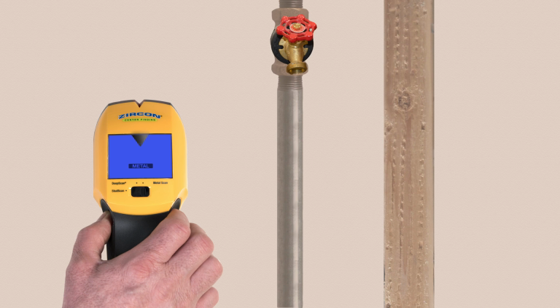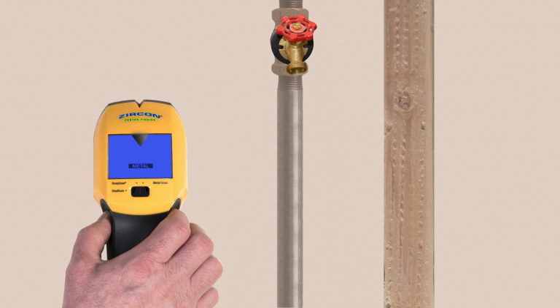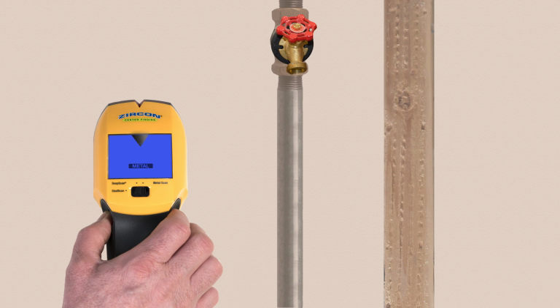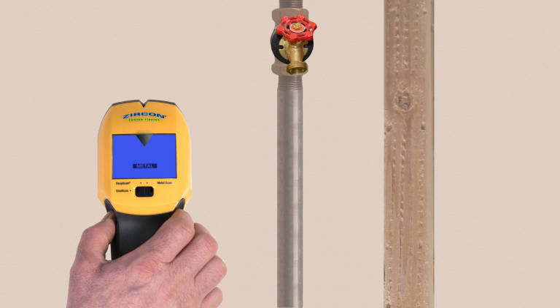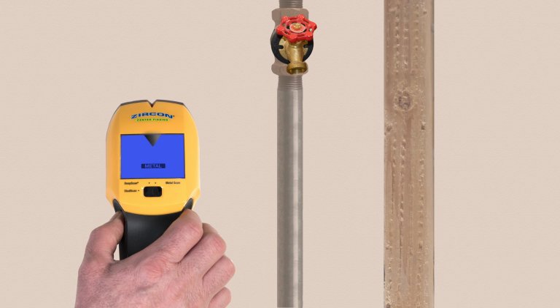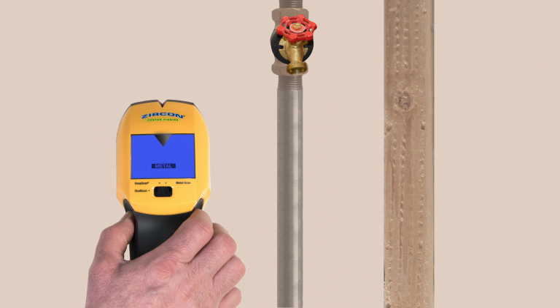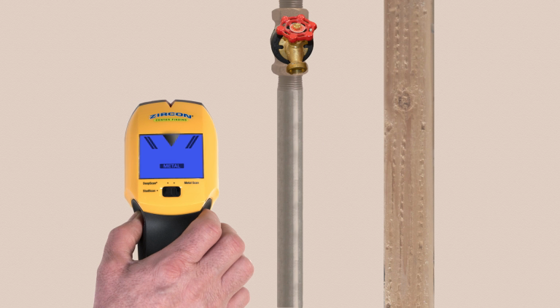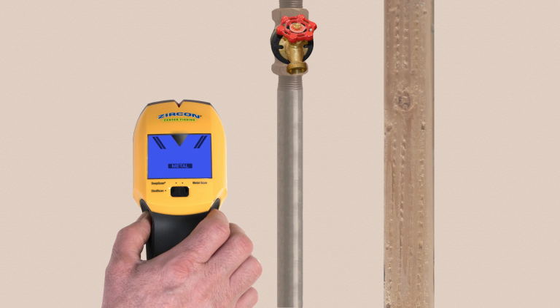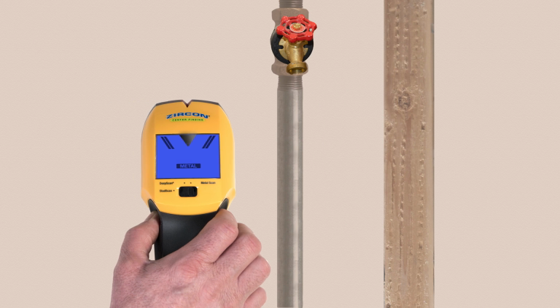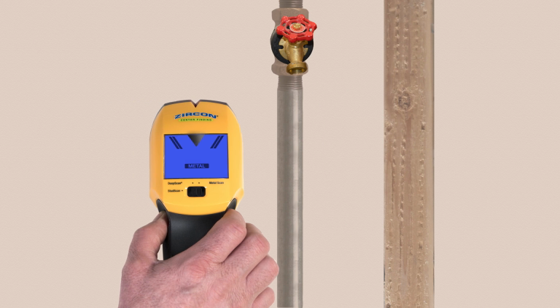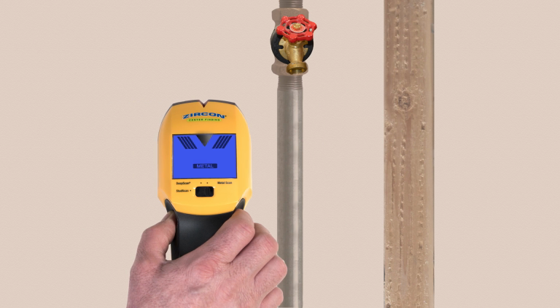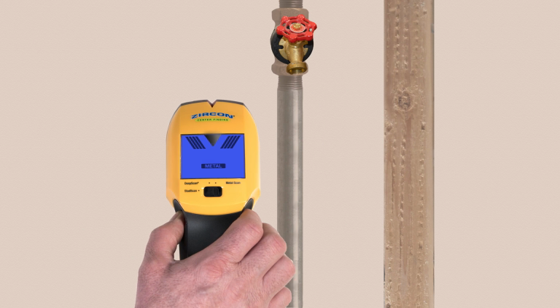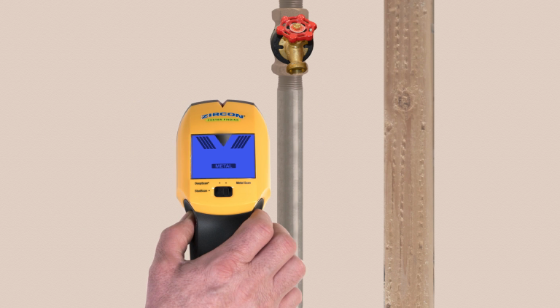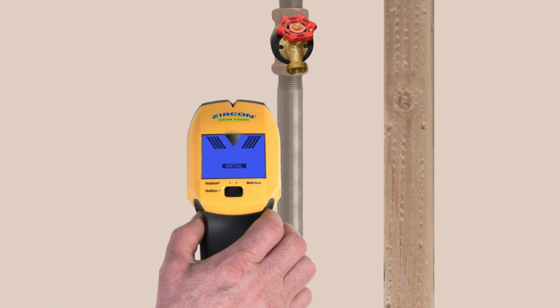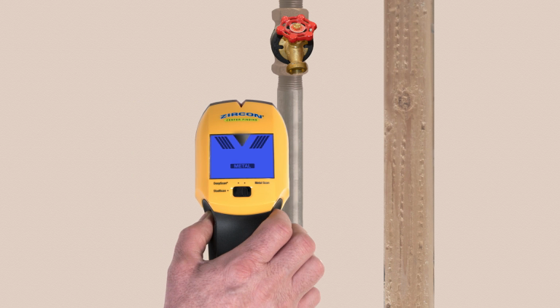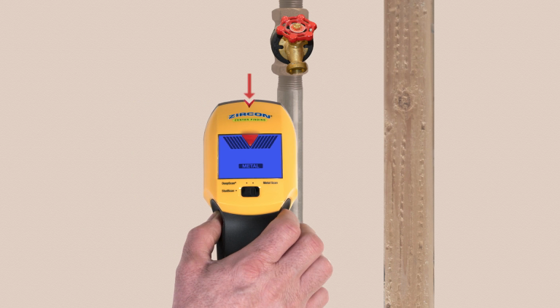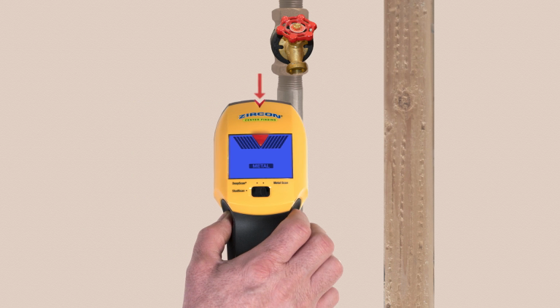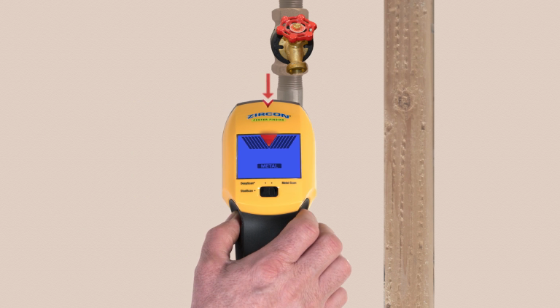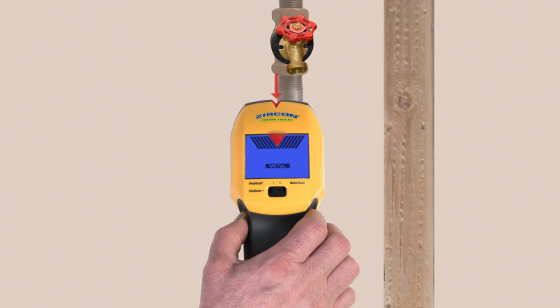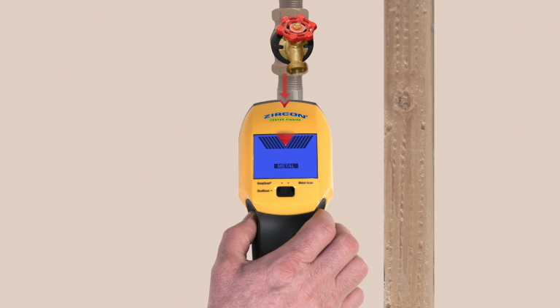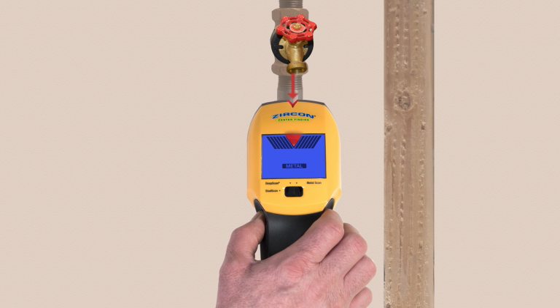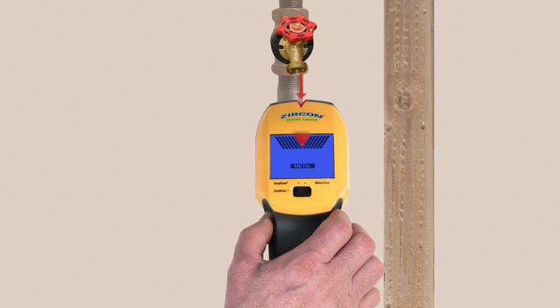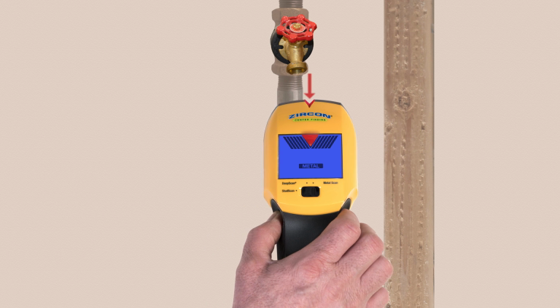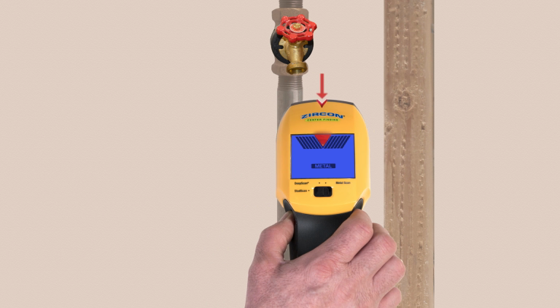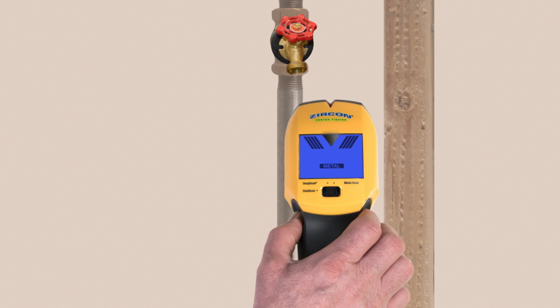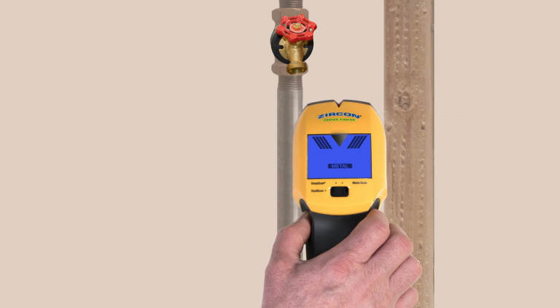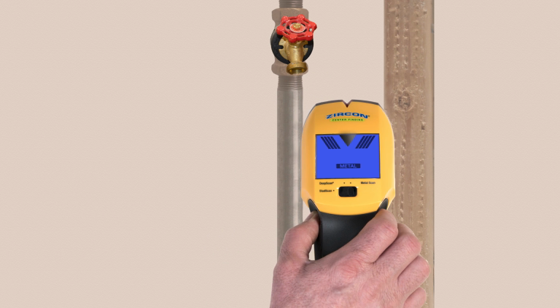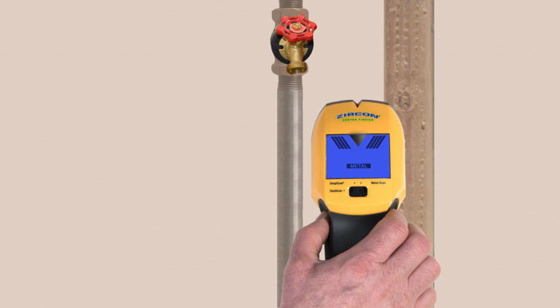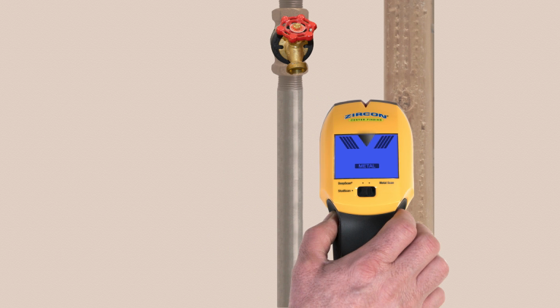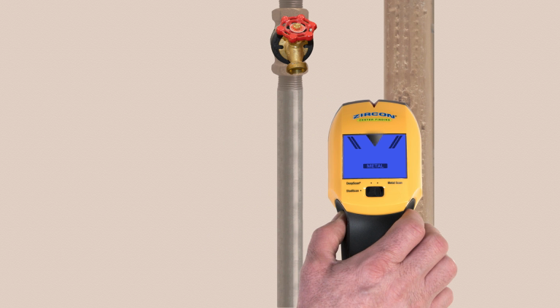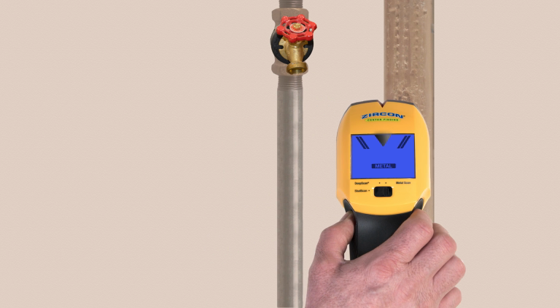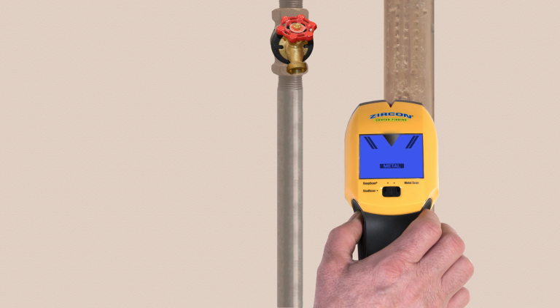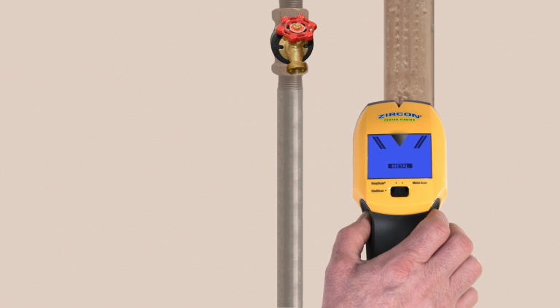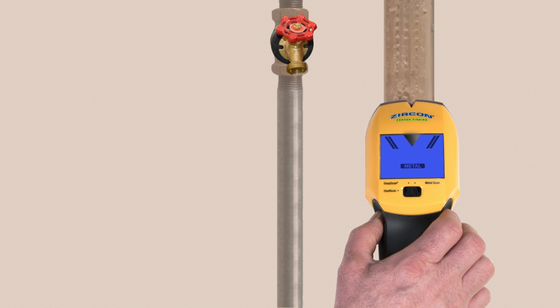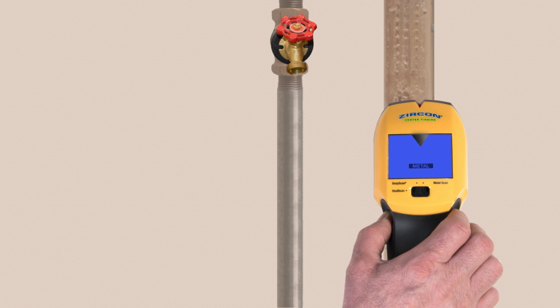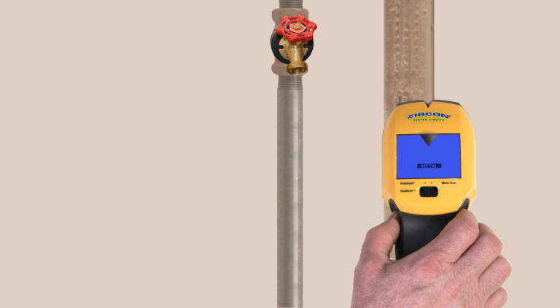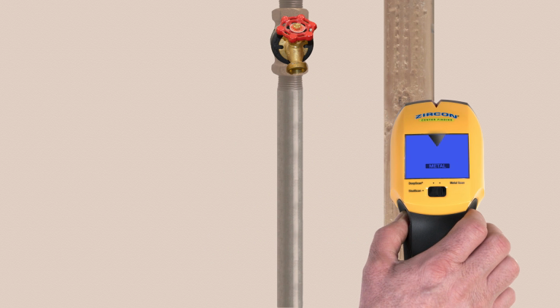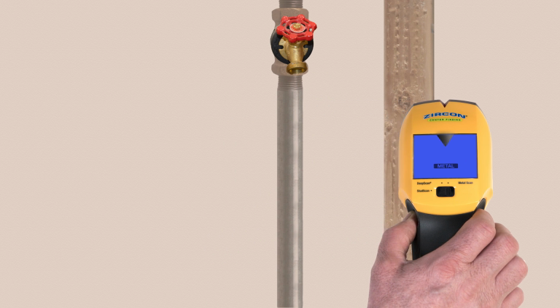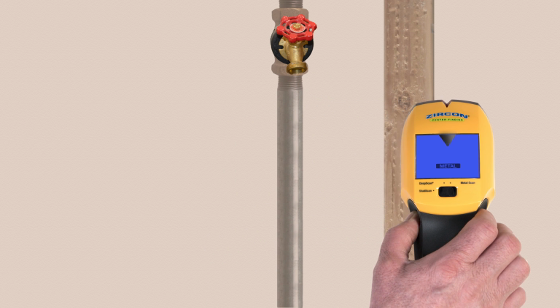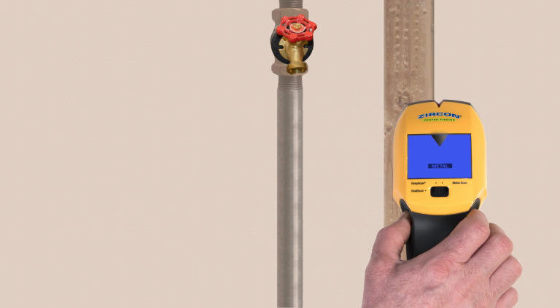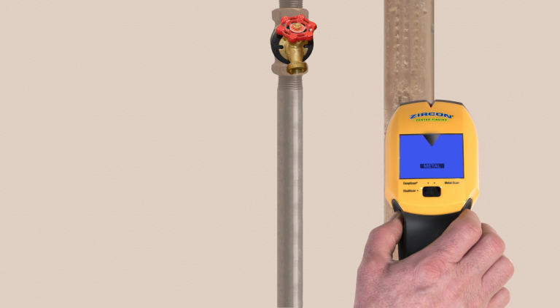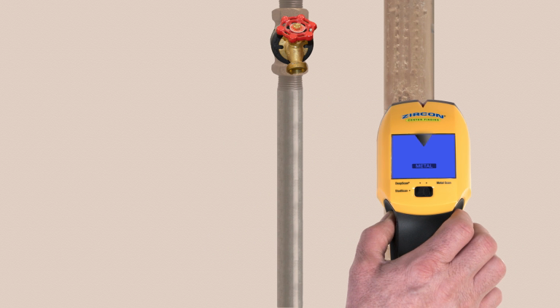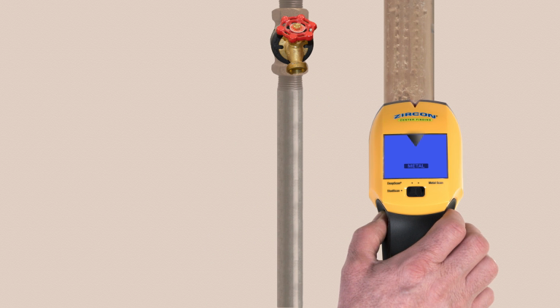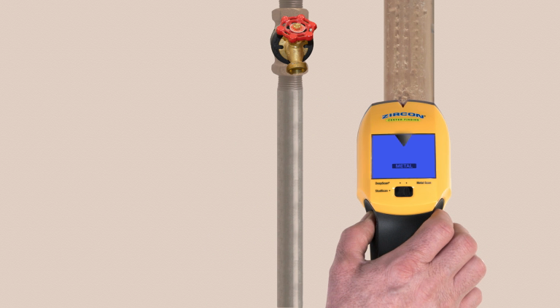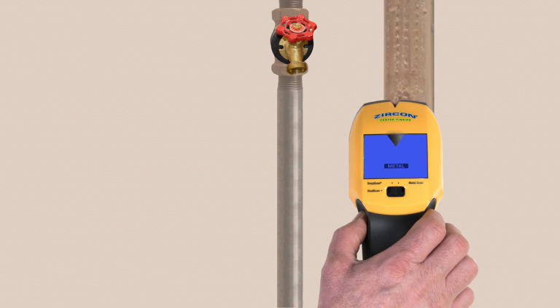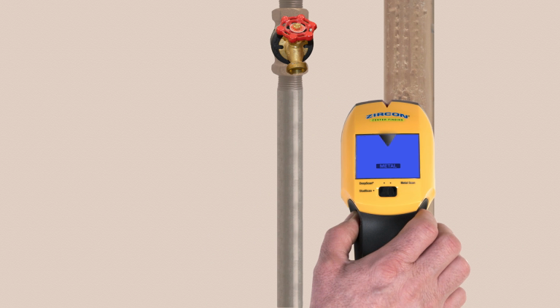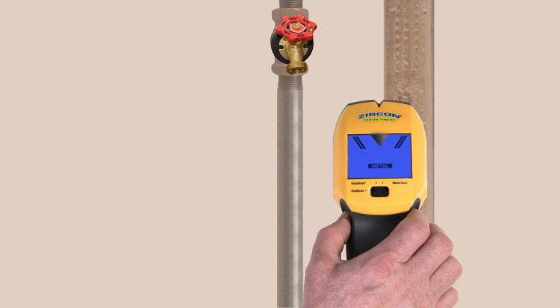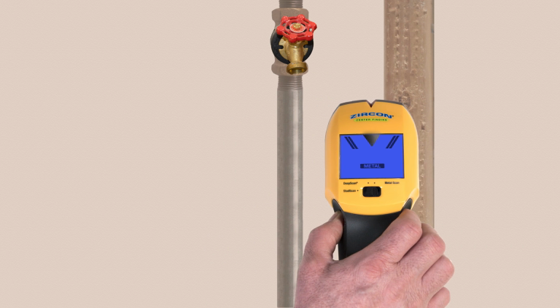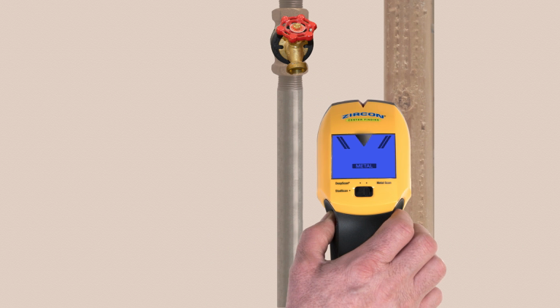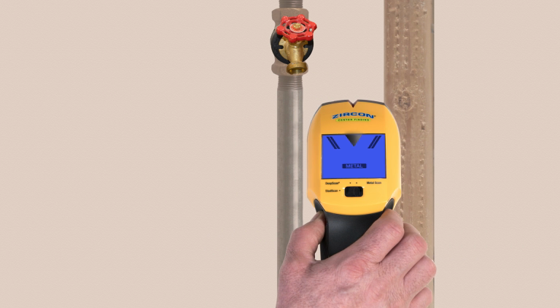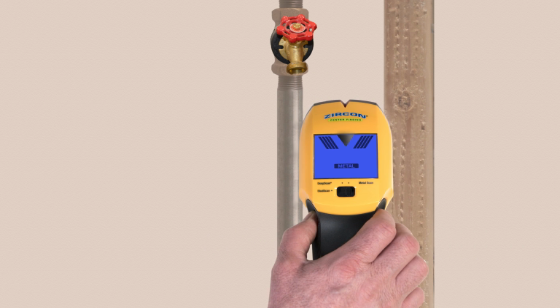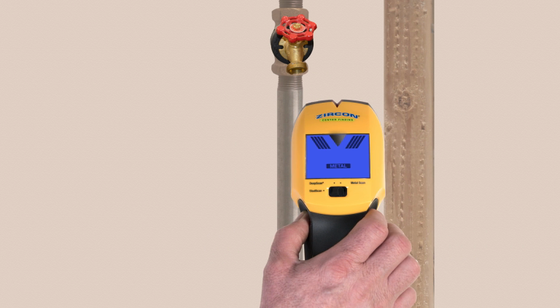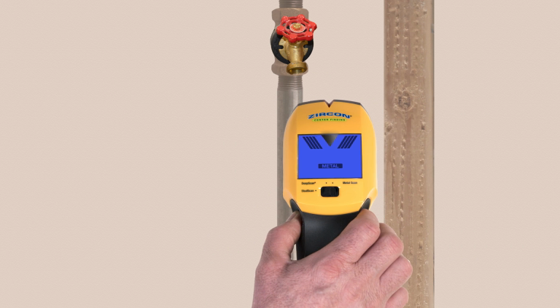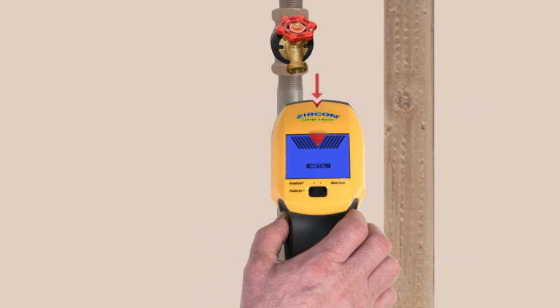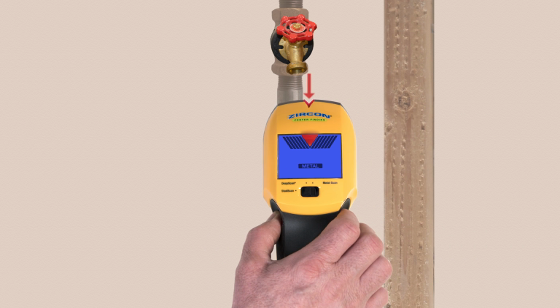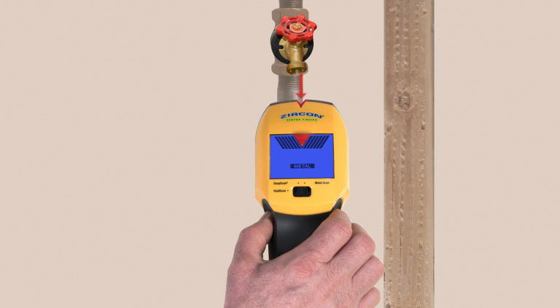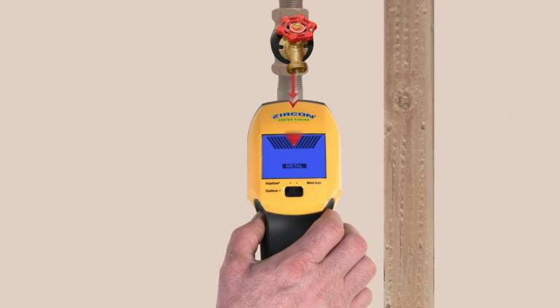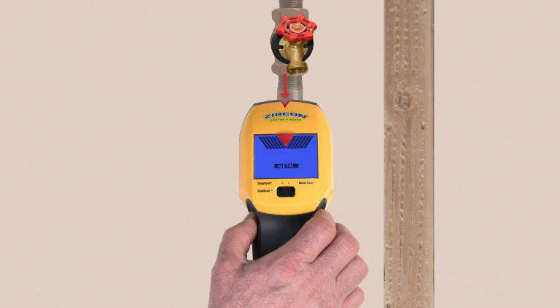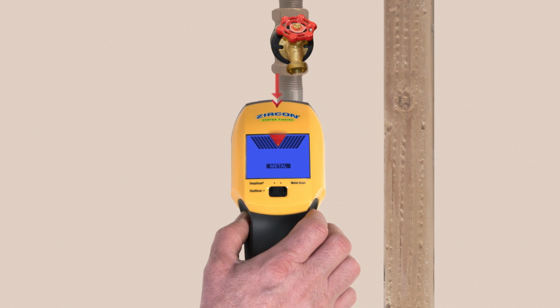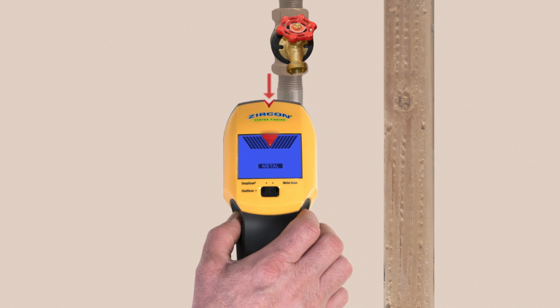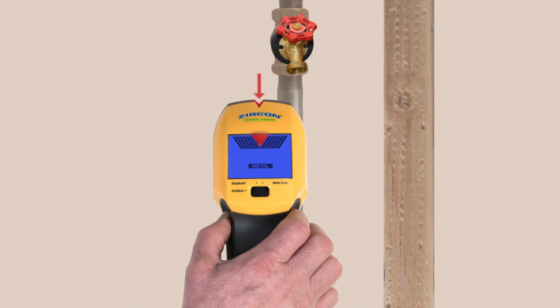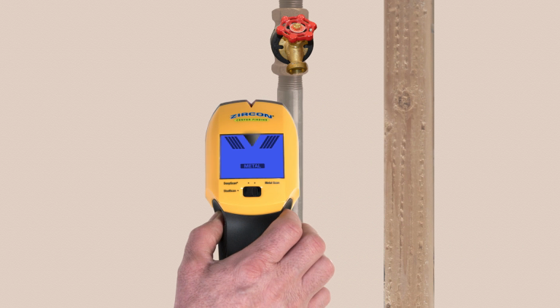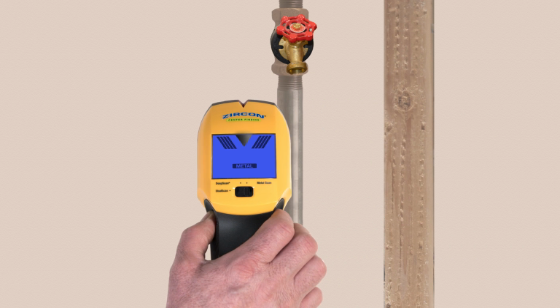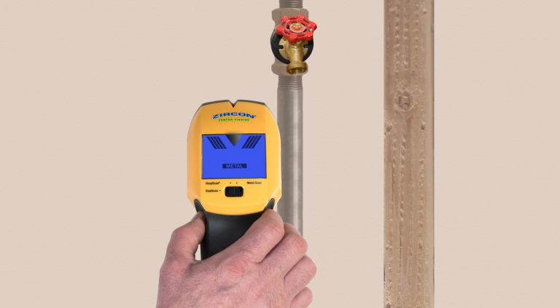To find metal, select Metal Scan. The display ramps up when you near metal and the spotlight pointer shines when you're near the target.